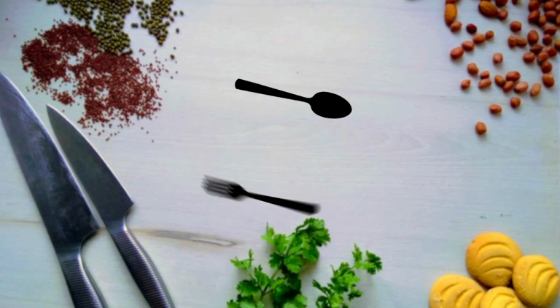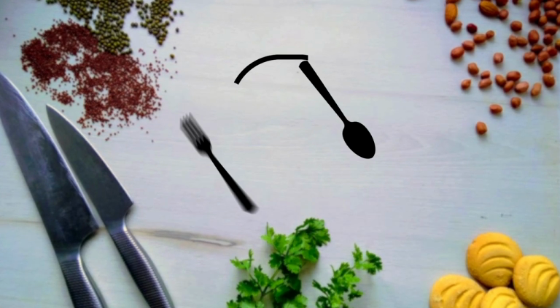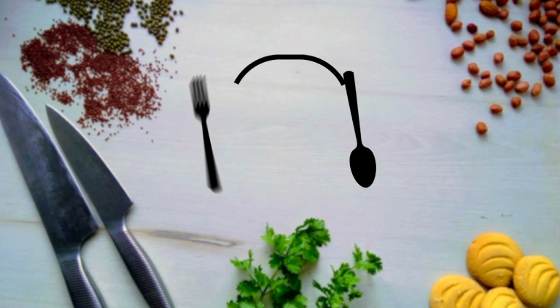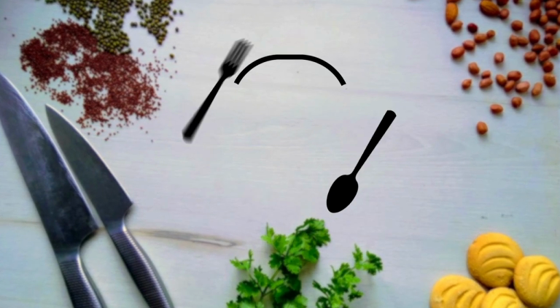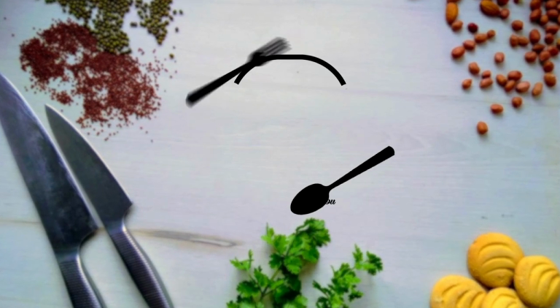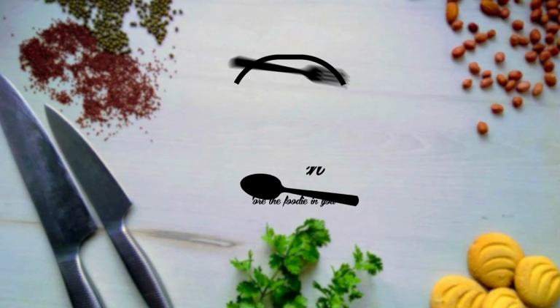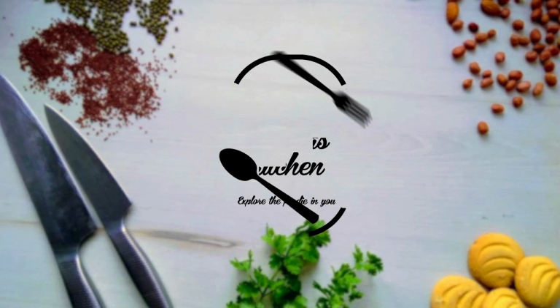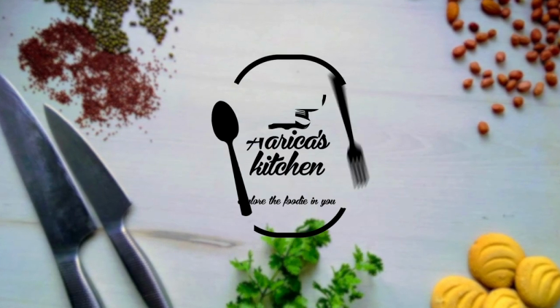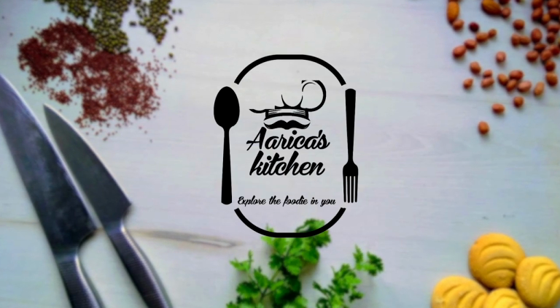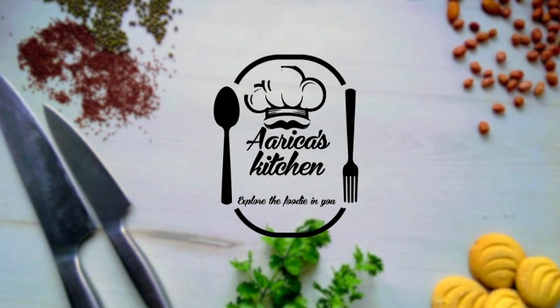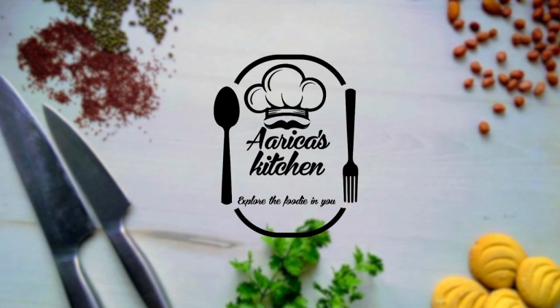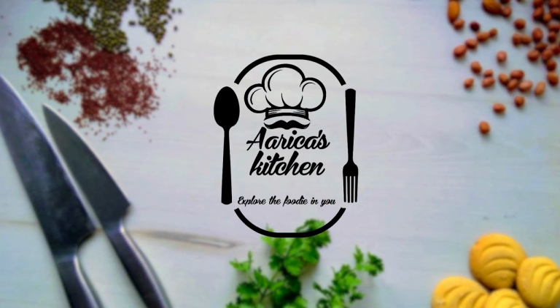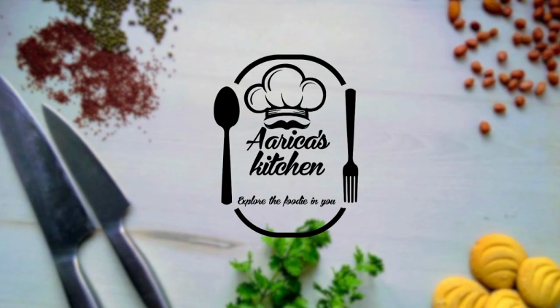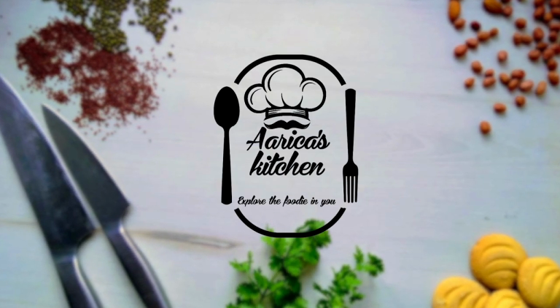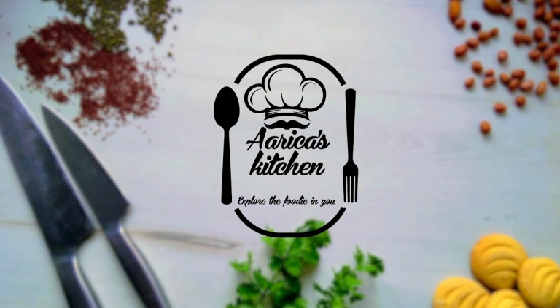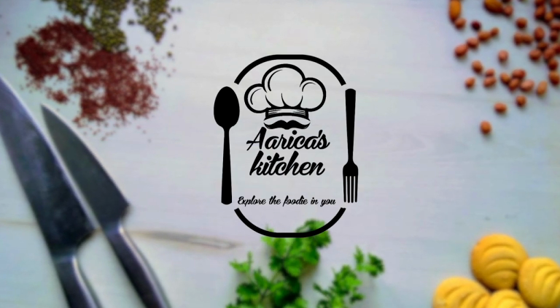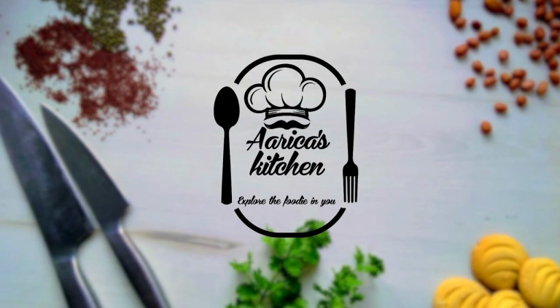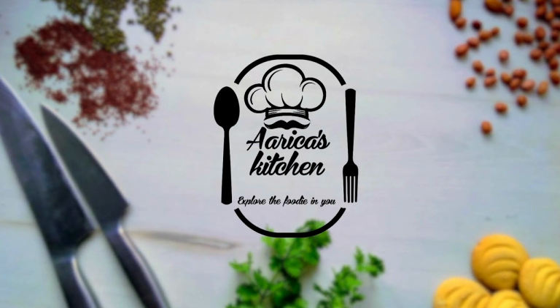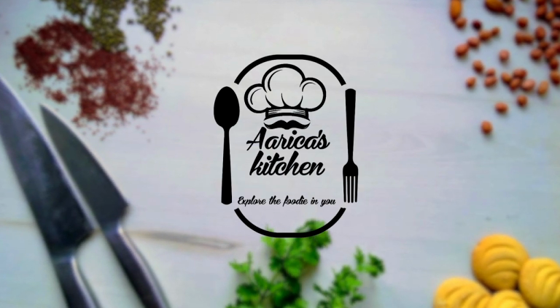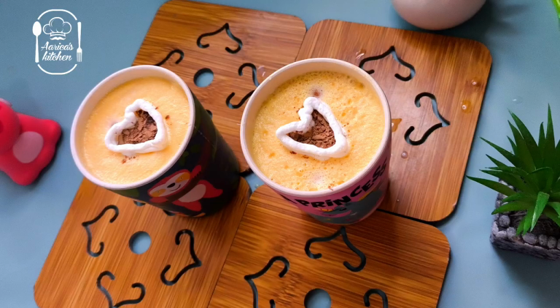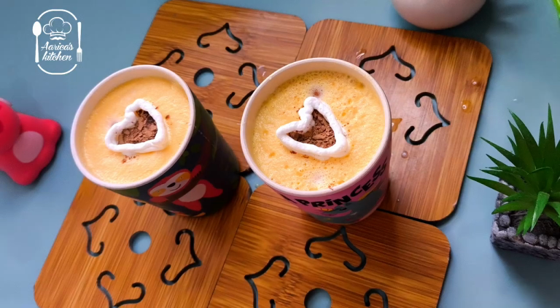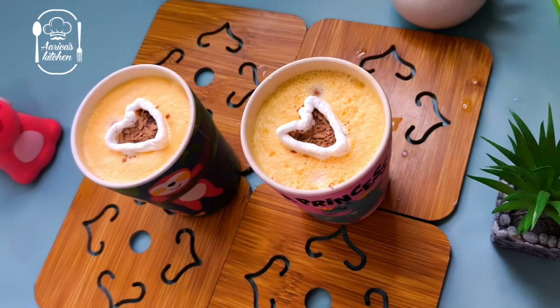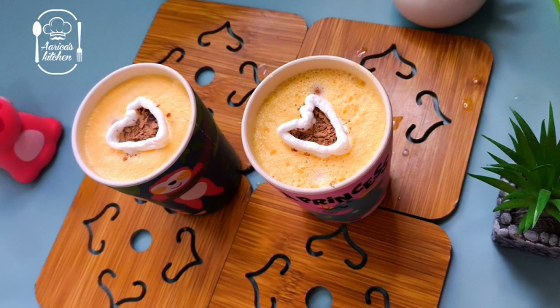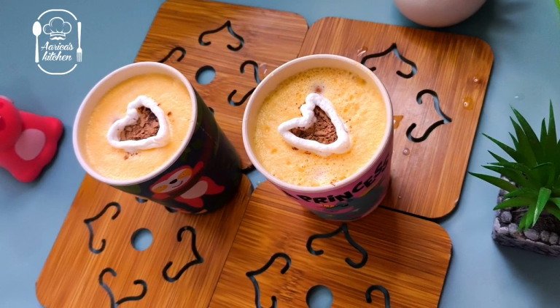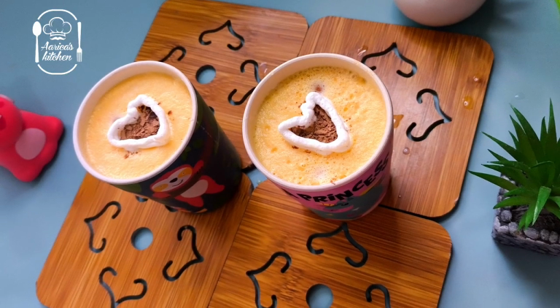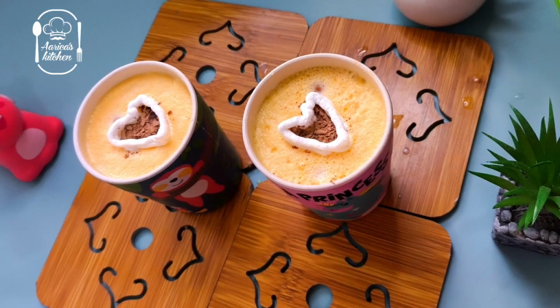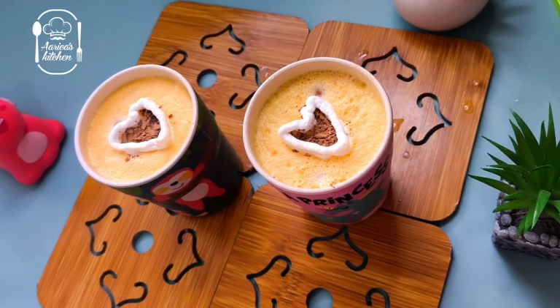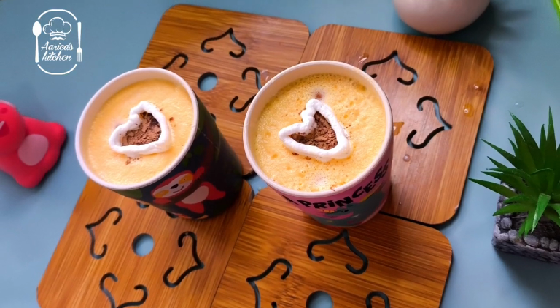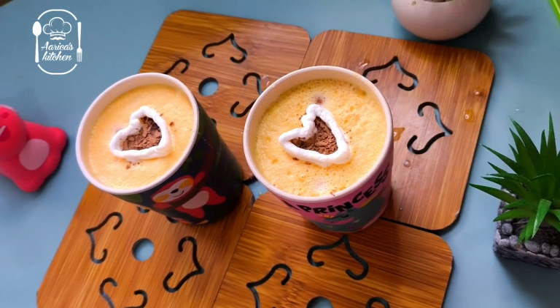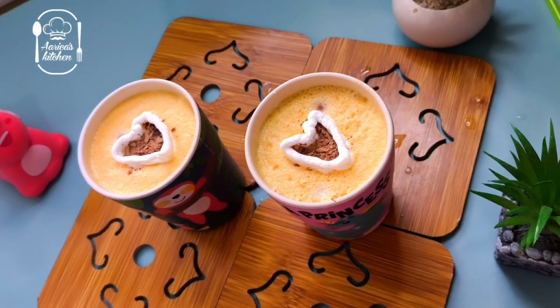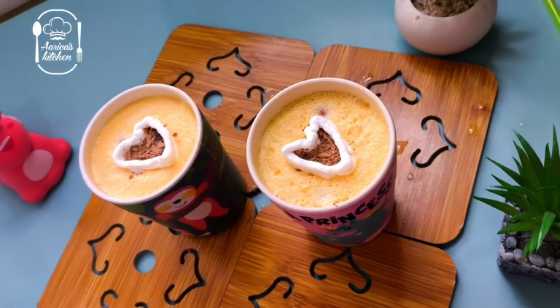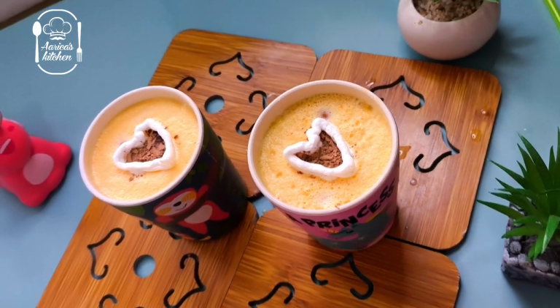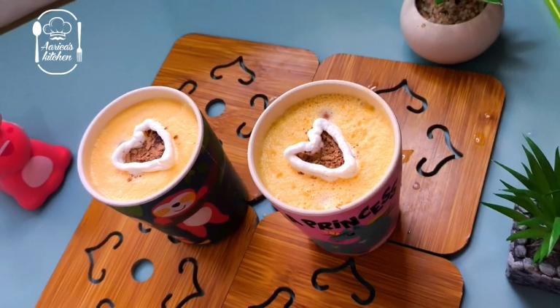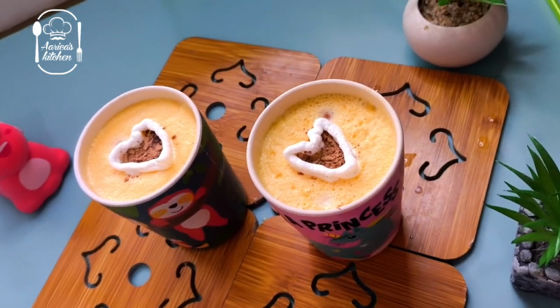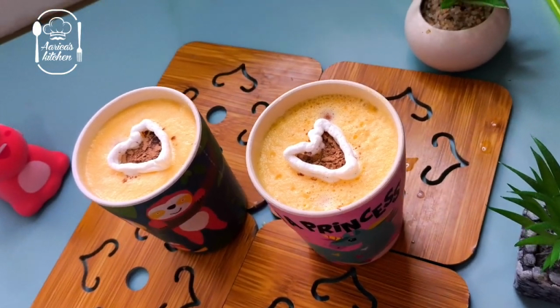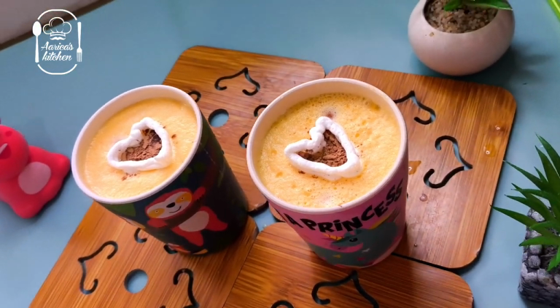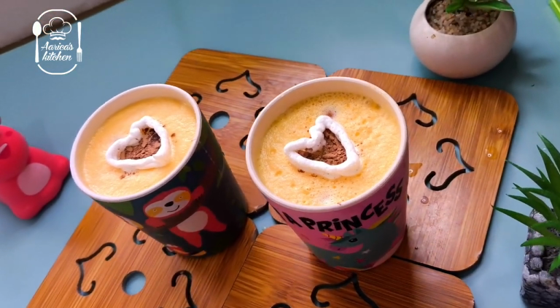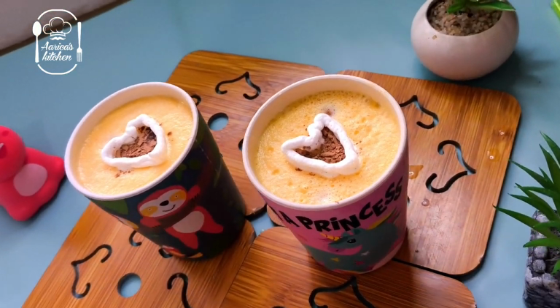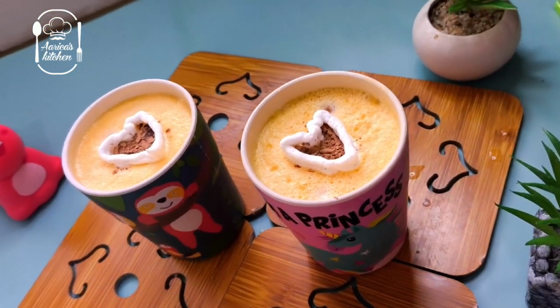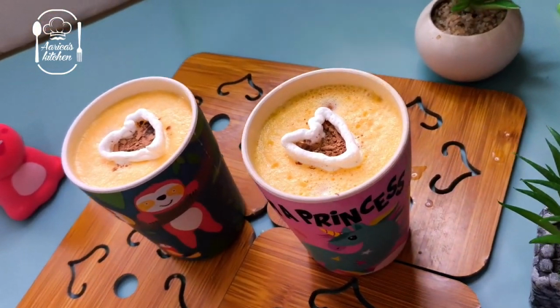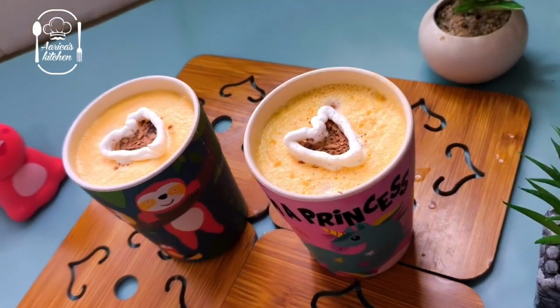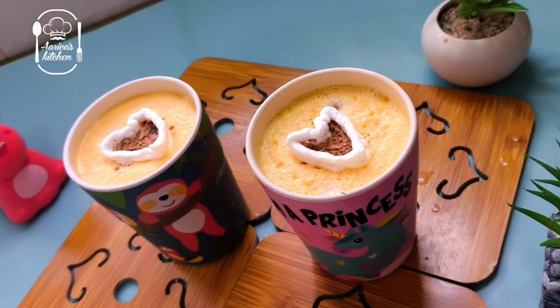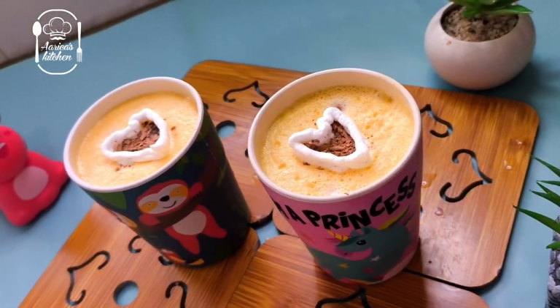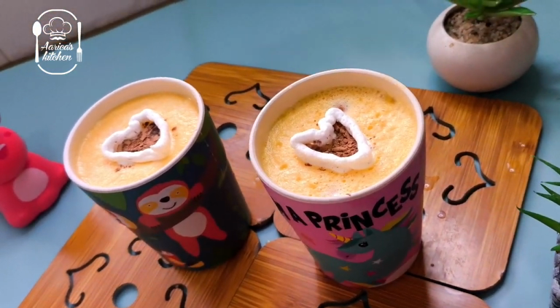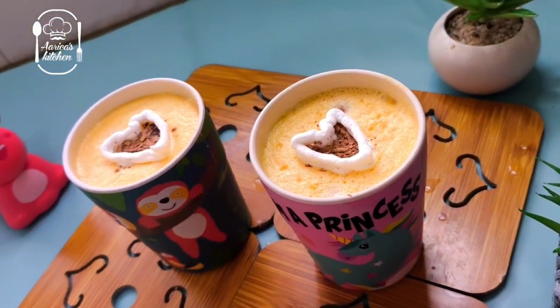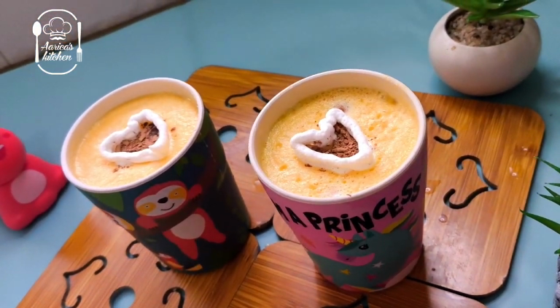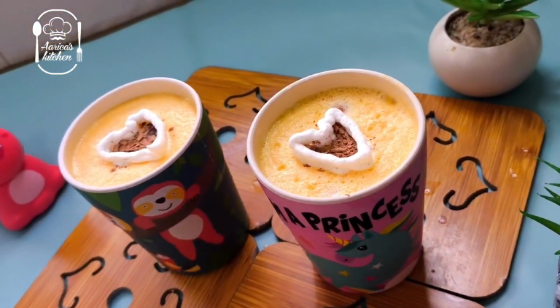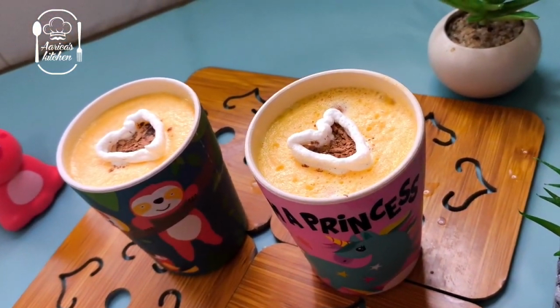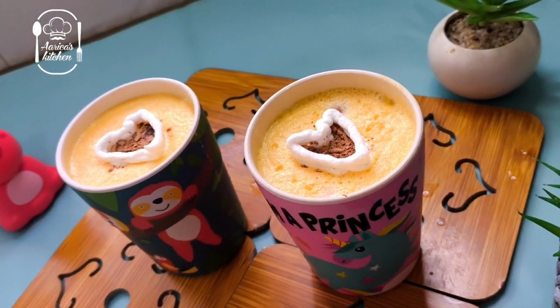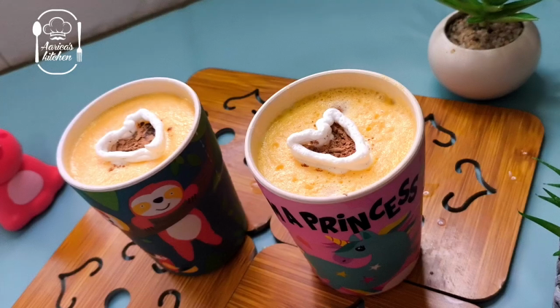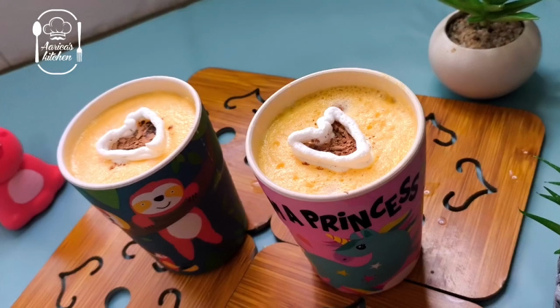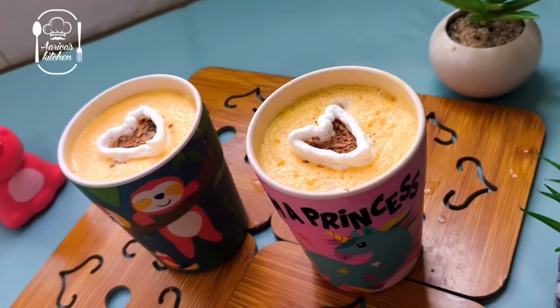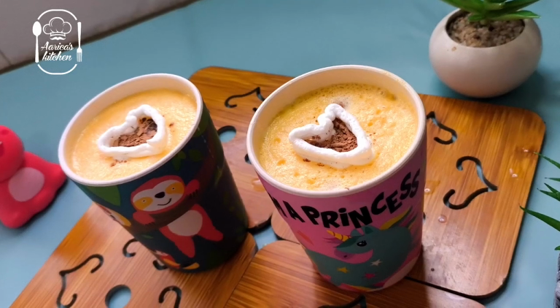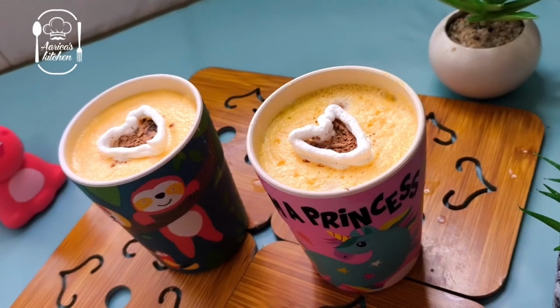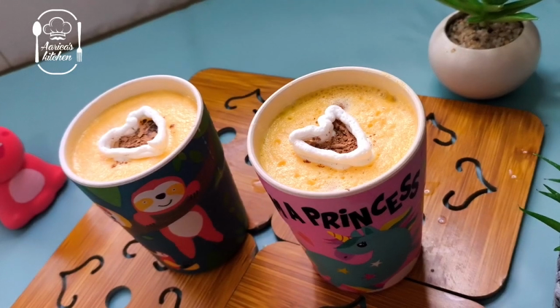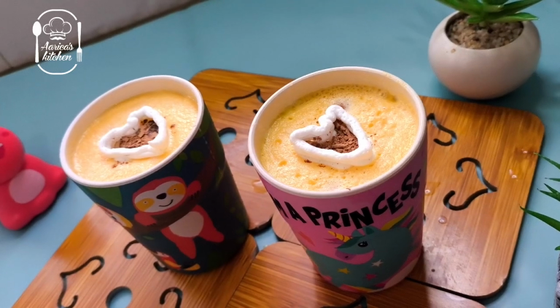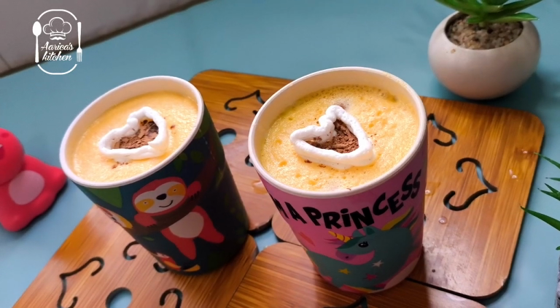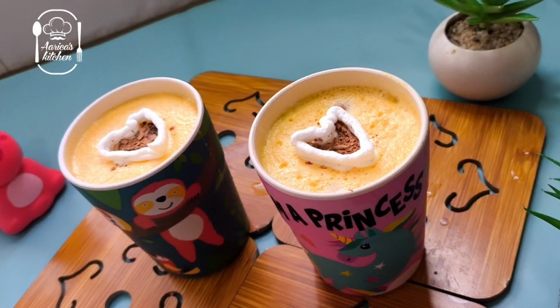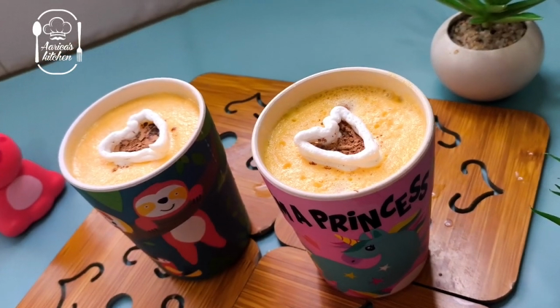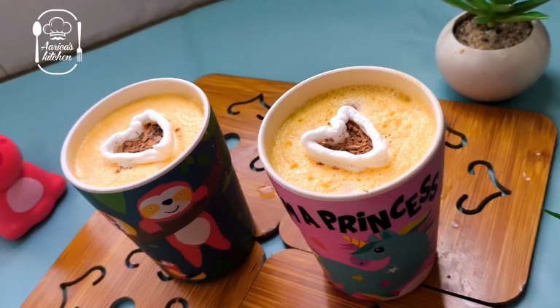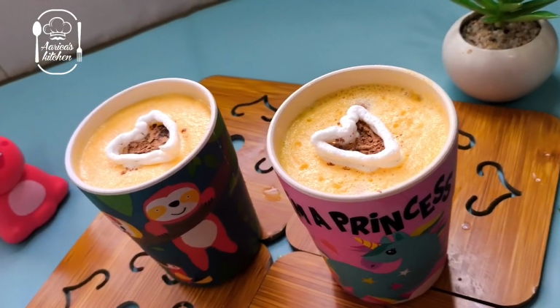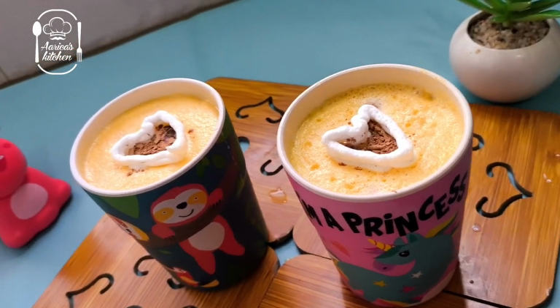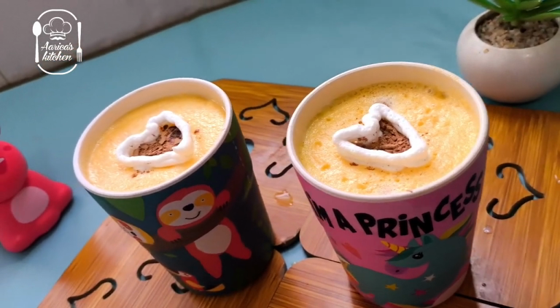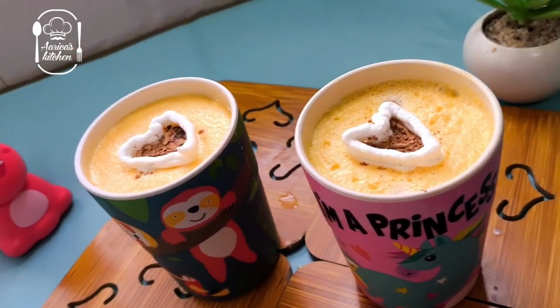Welcome back to Arika's Kitchen. Let's do a healthy carrot smoothie recipe.